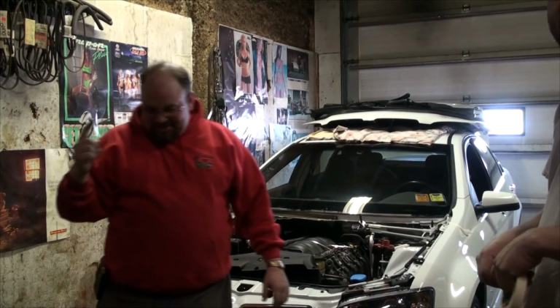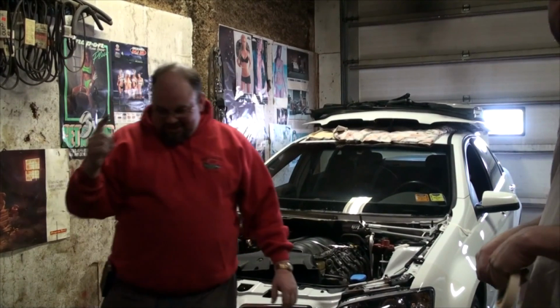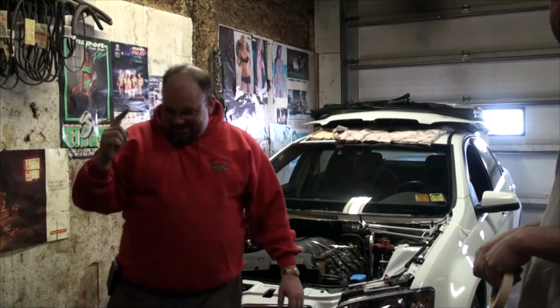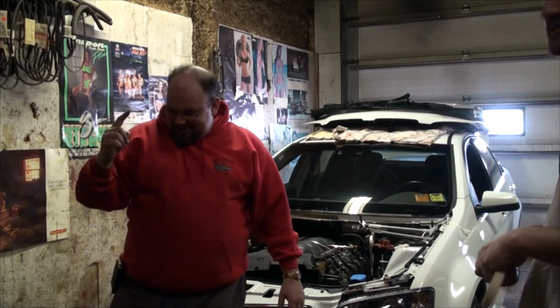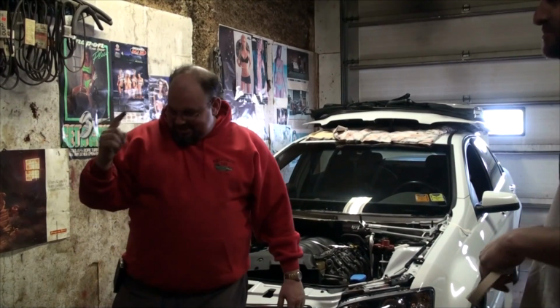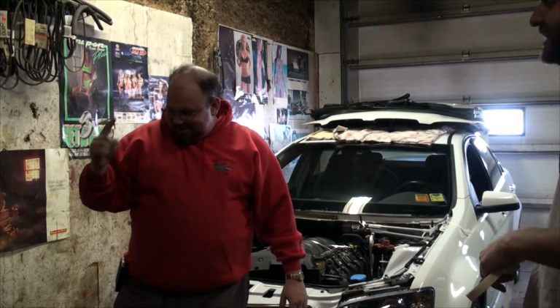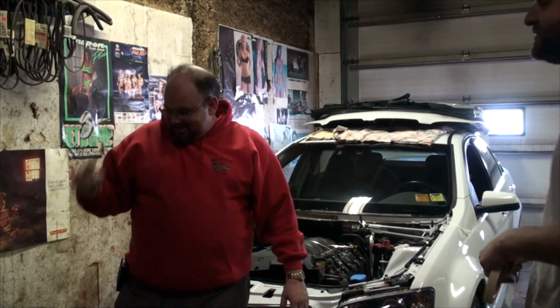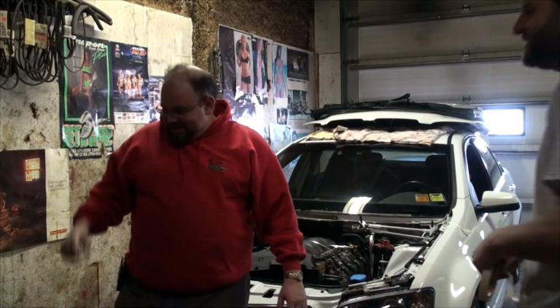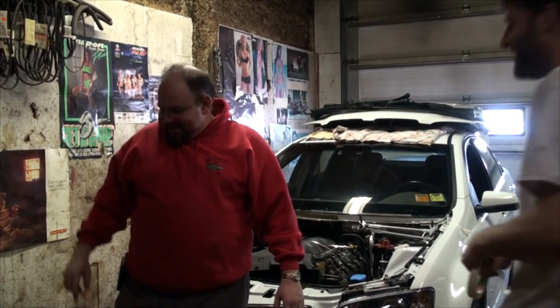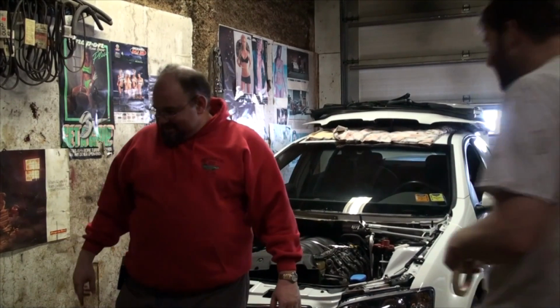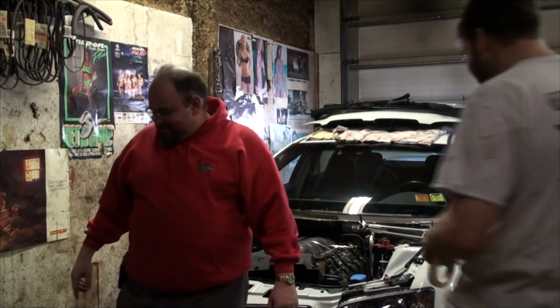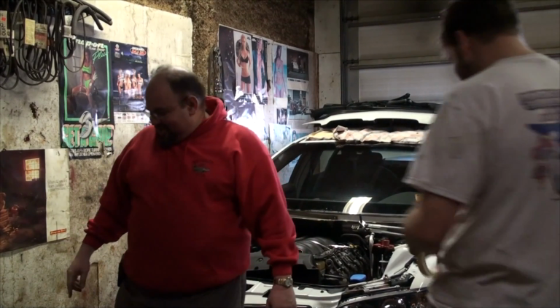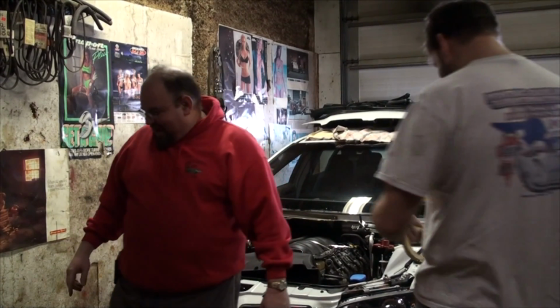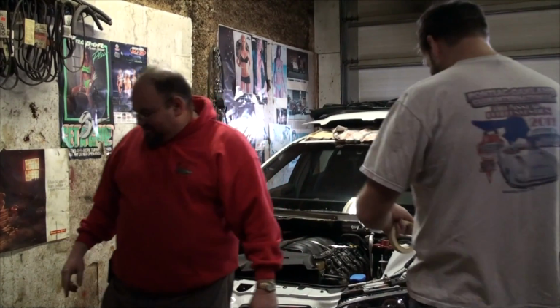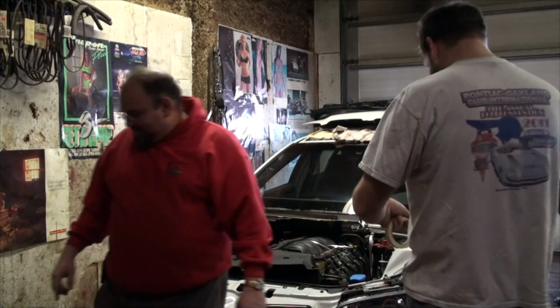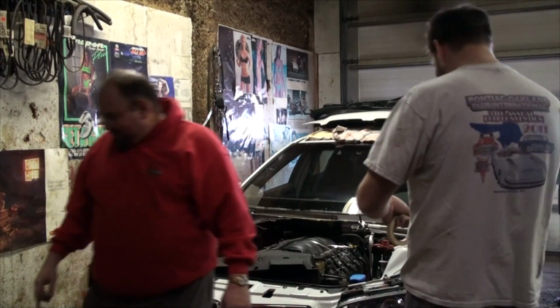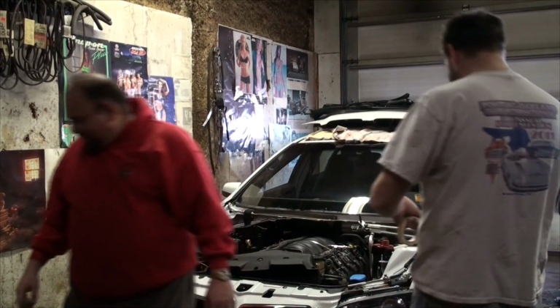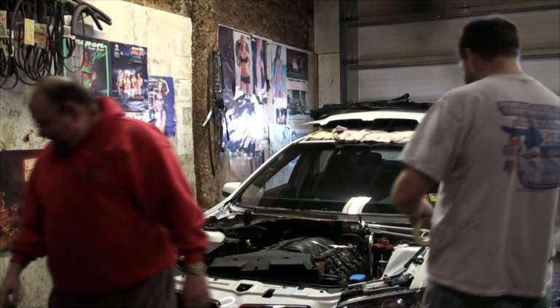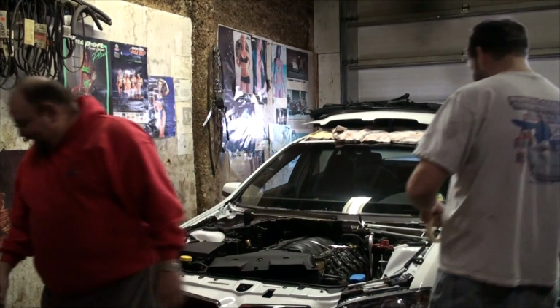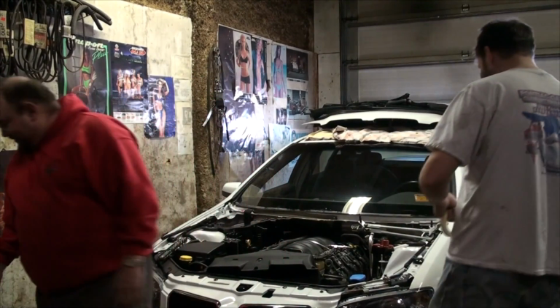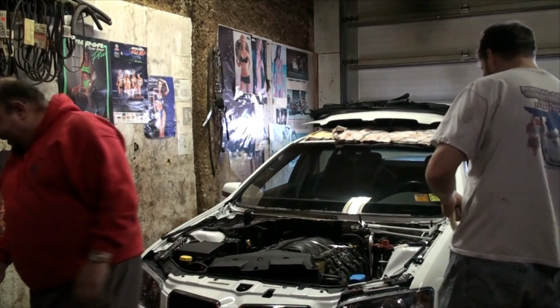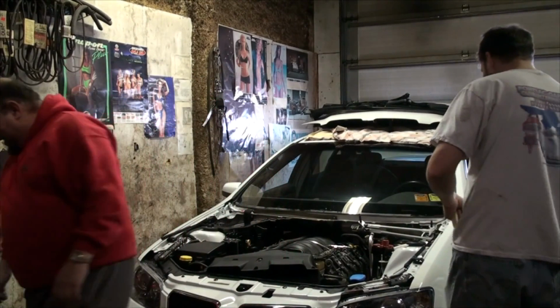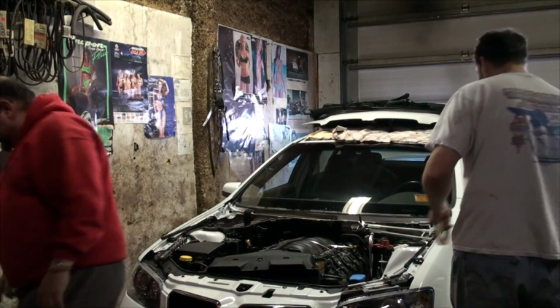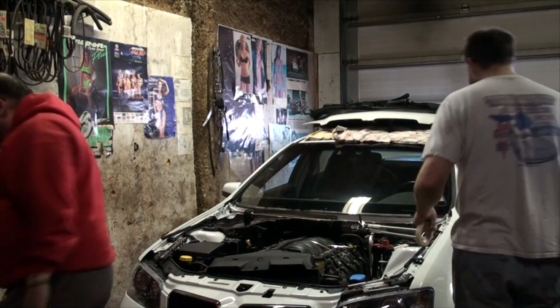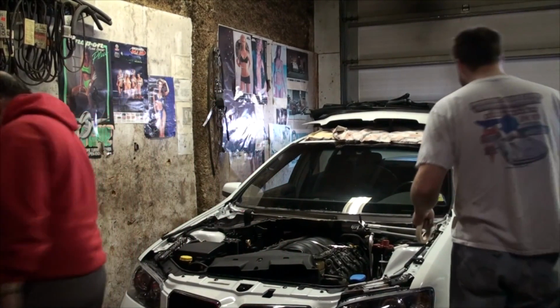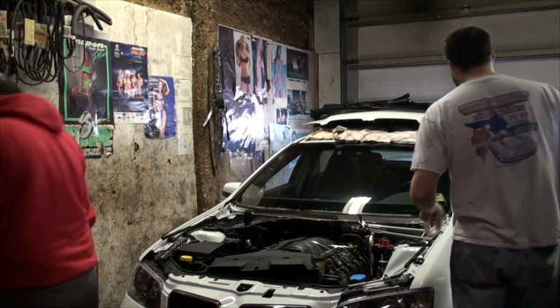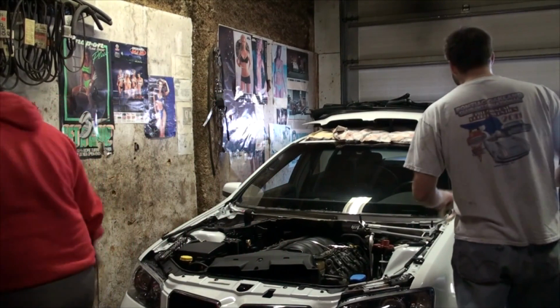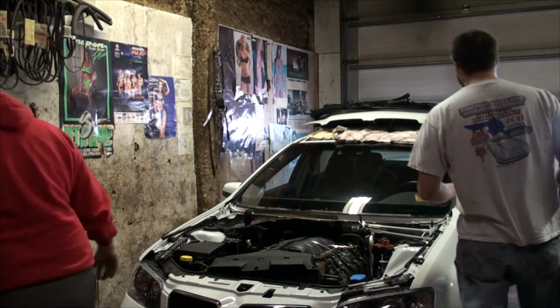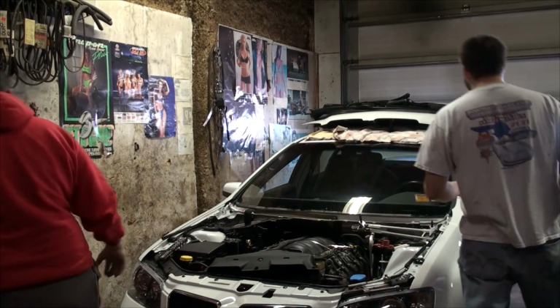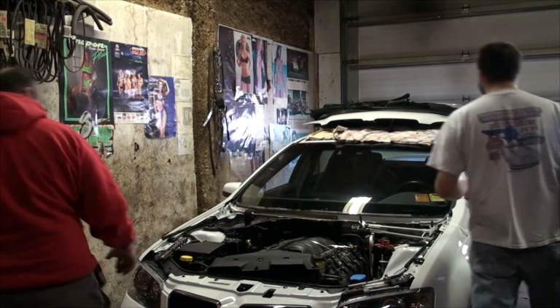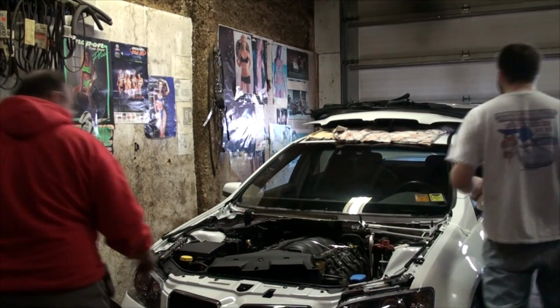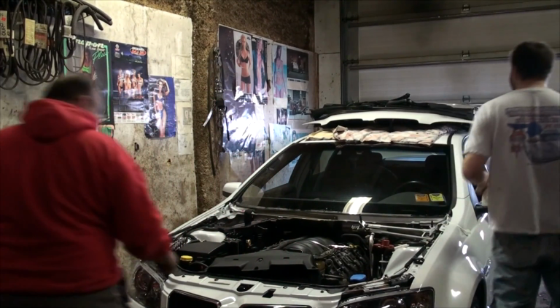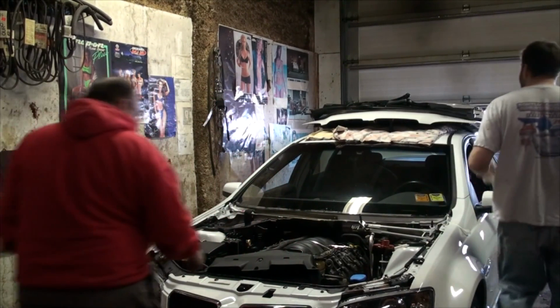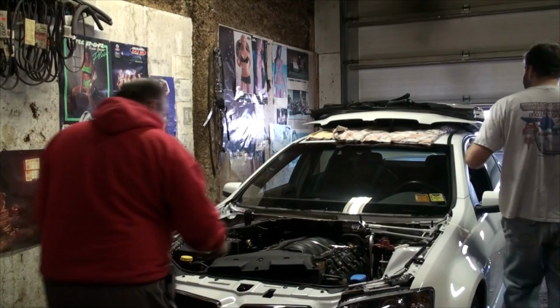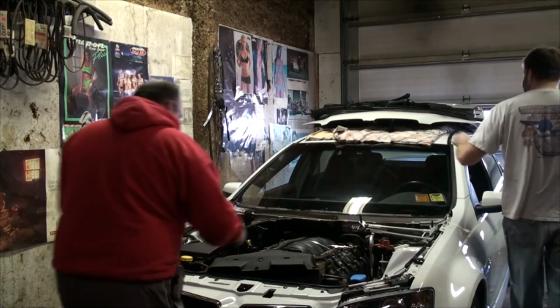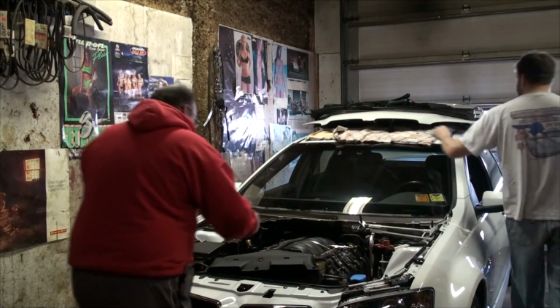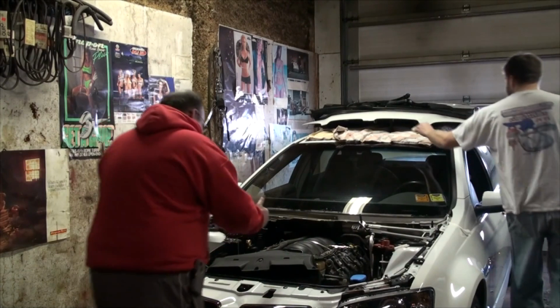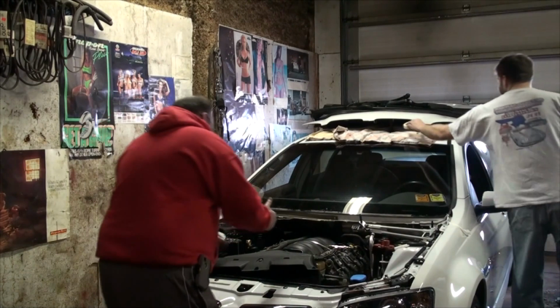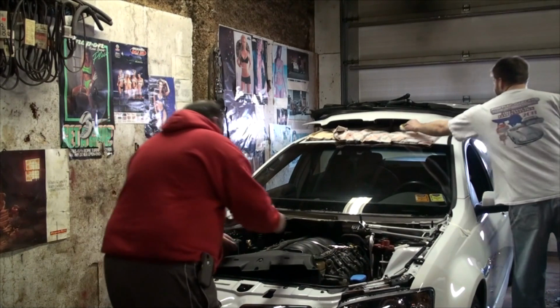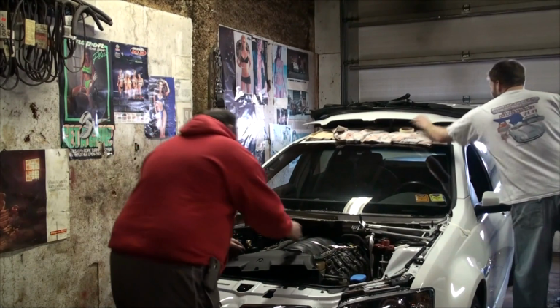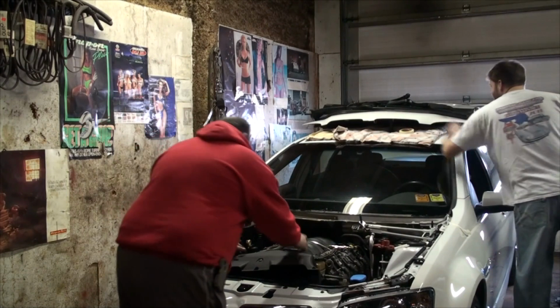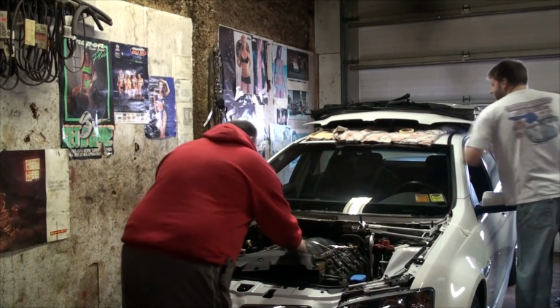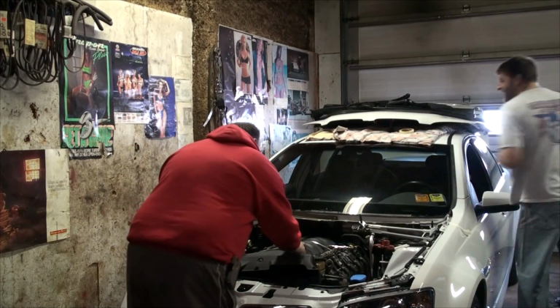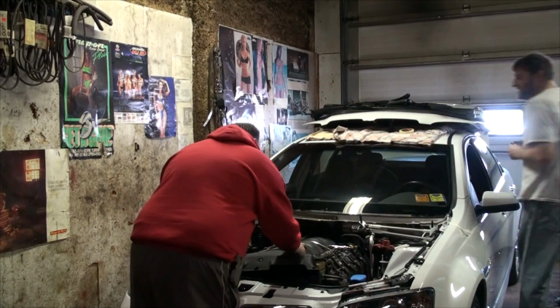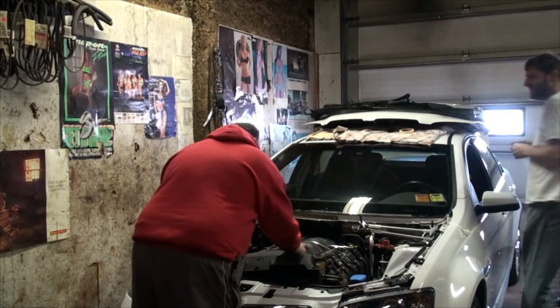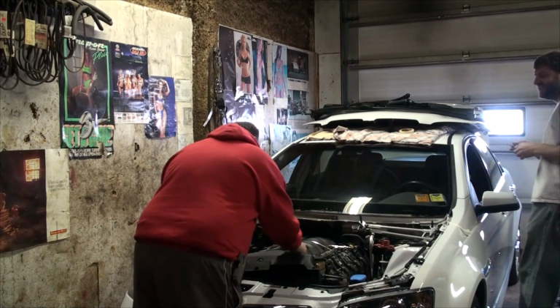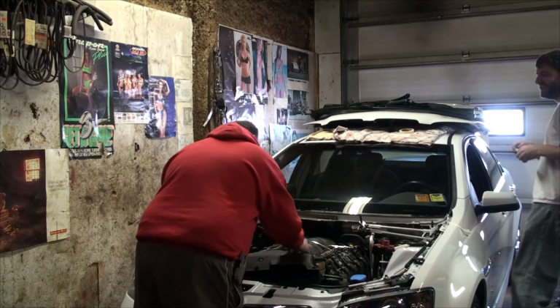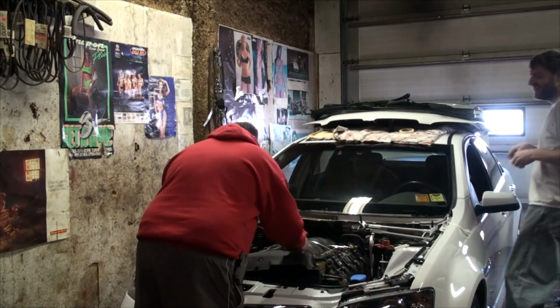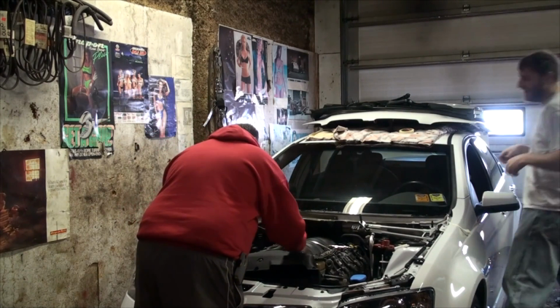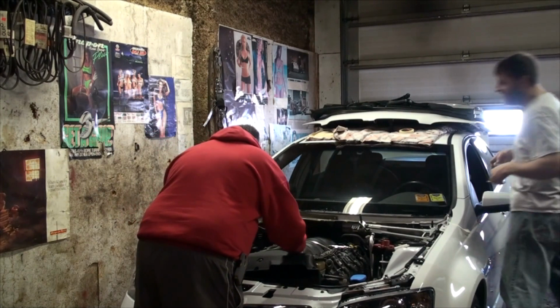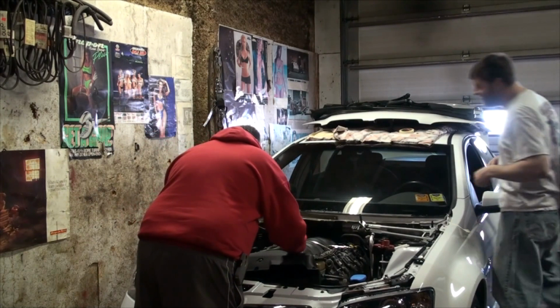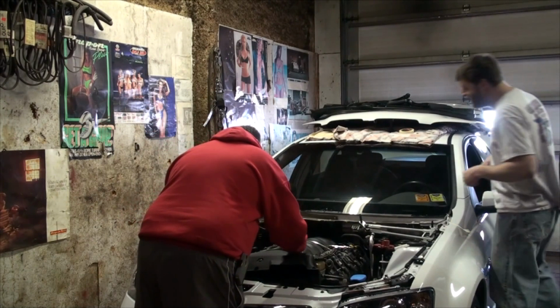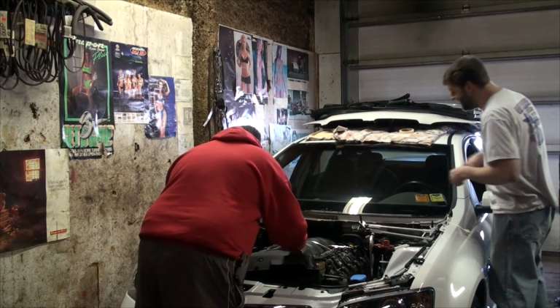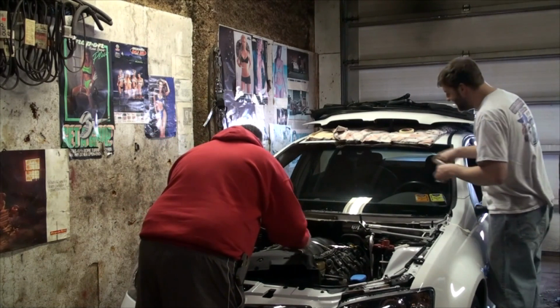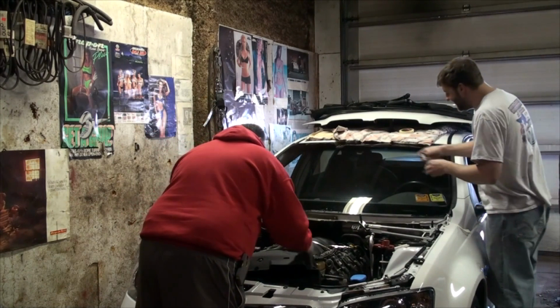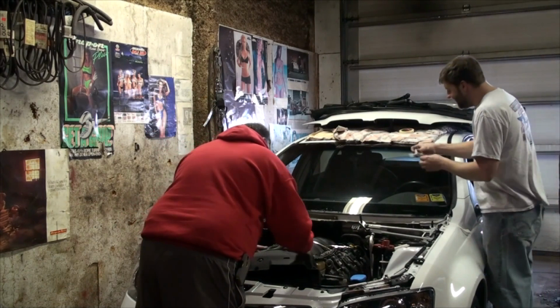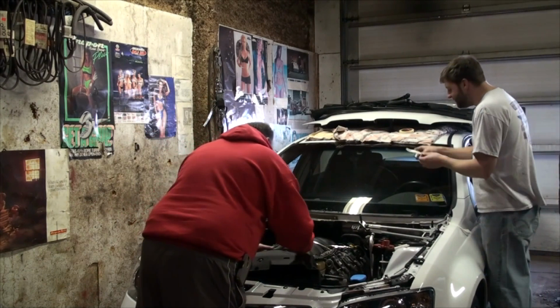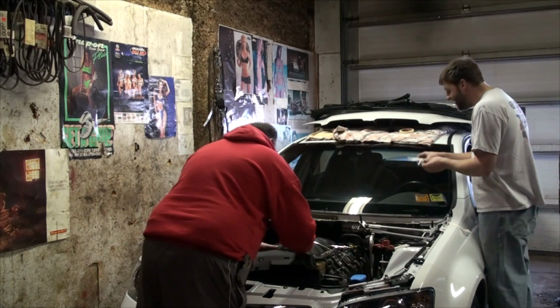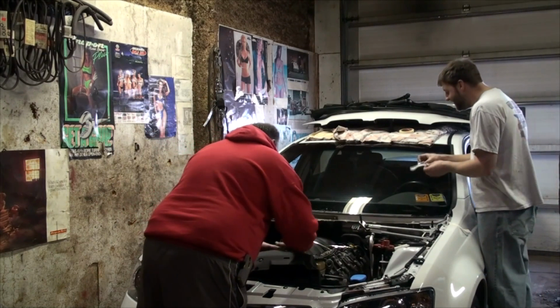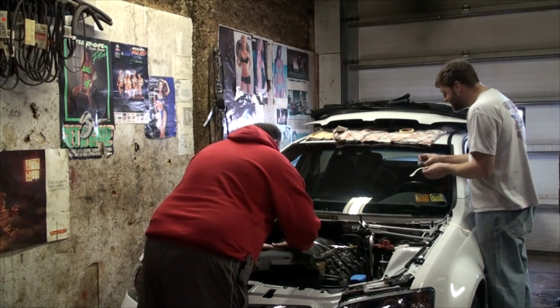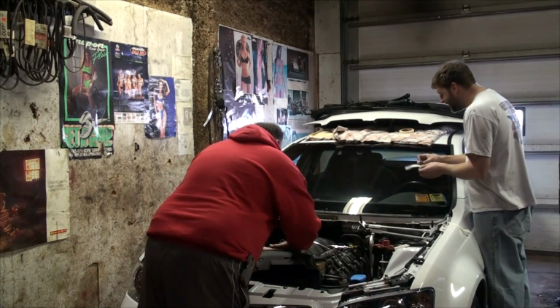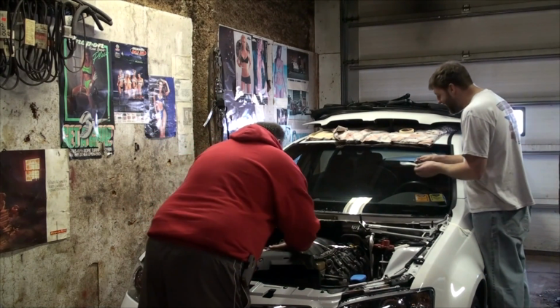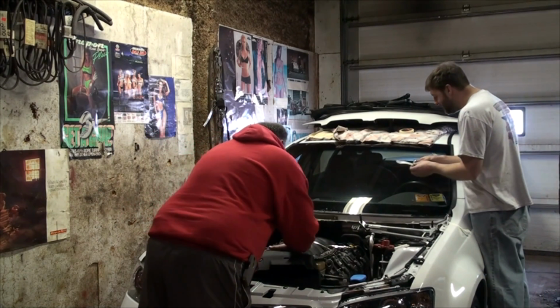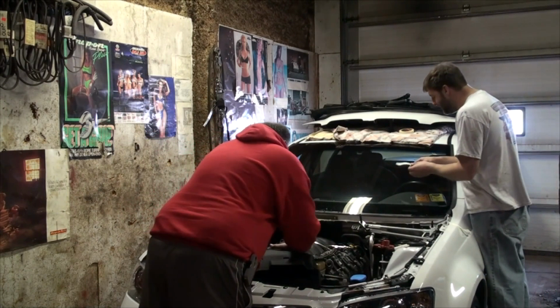We're 10 minutes in and we have the first blood of the day. You're not really working if you're not bleeding. If you're not sacrificing something to the car gods, bad things will happen.